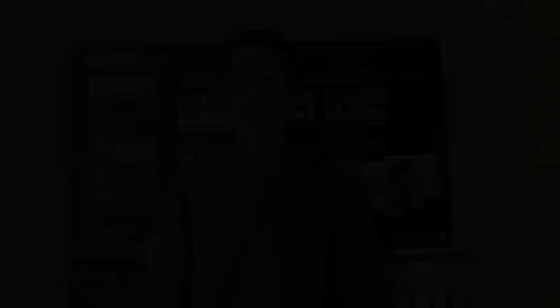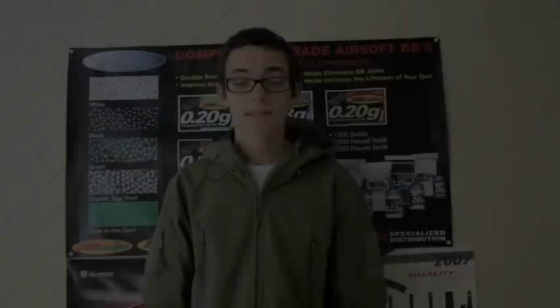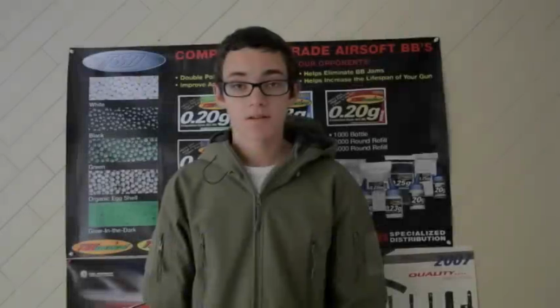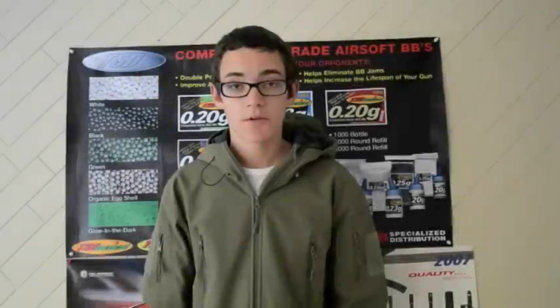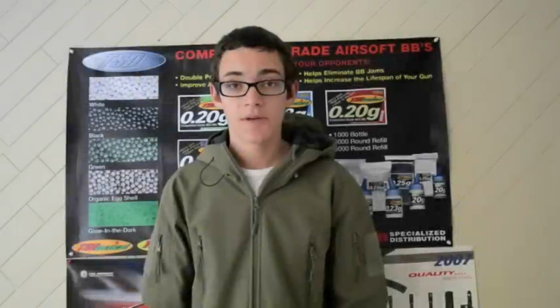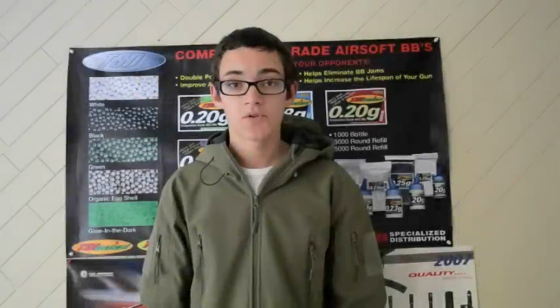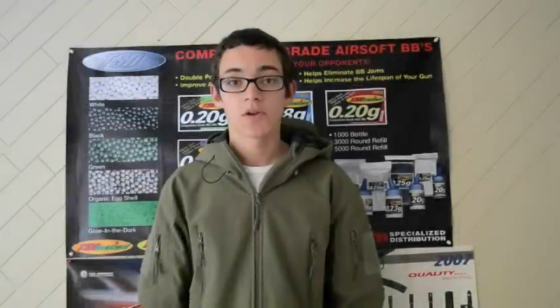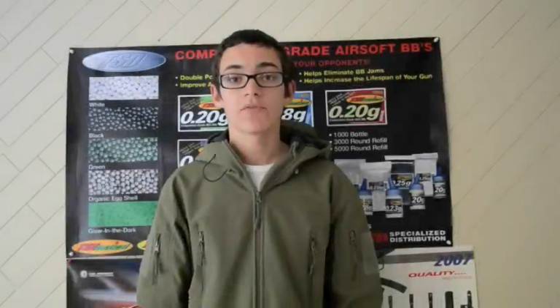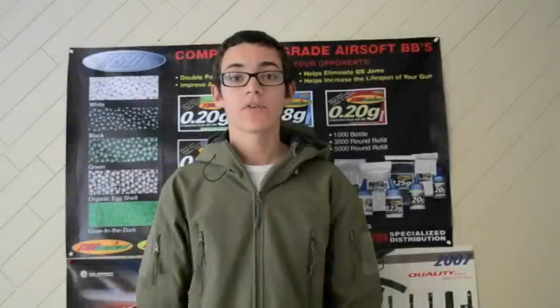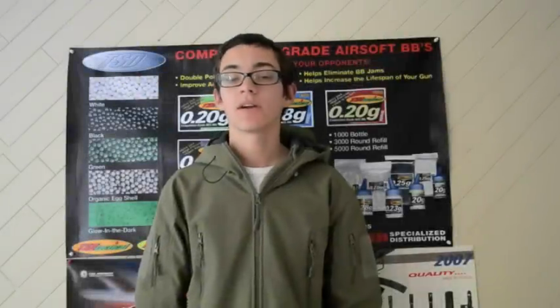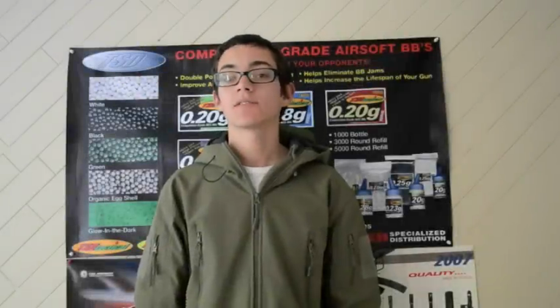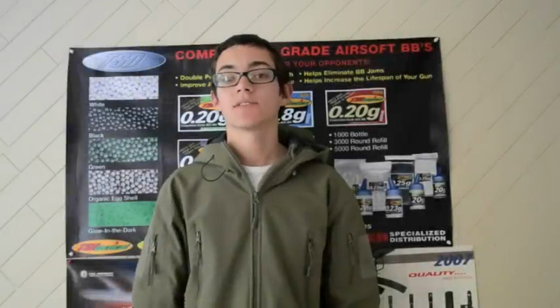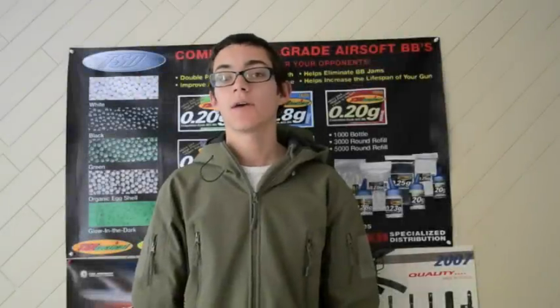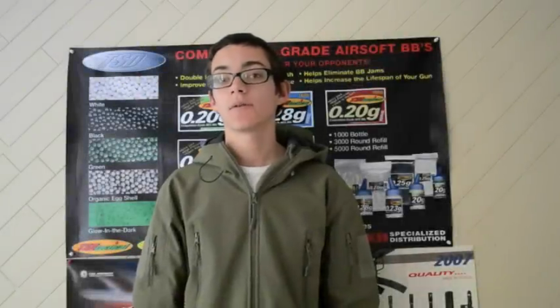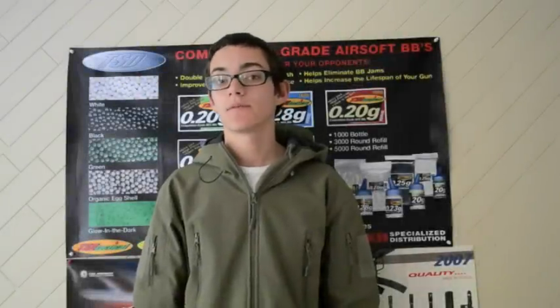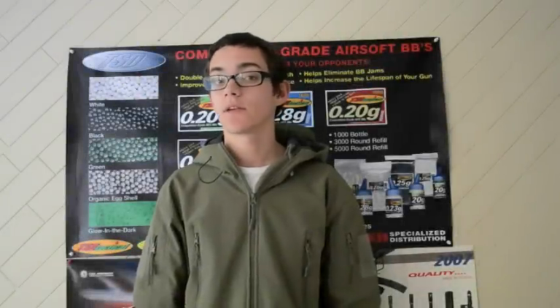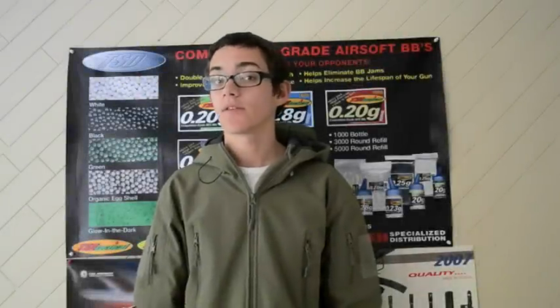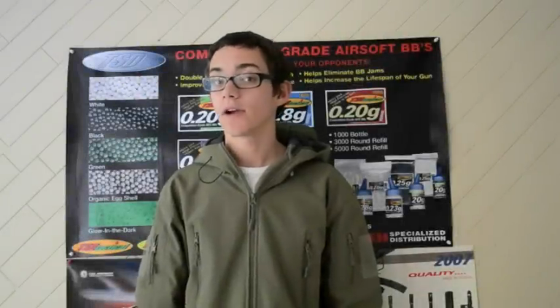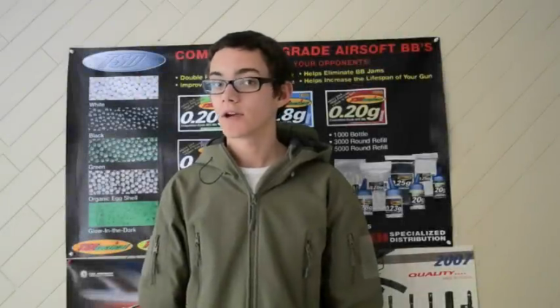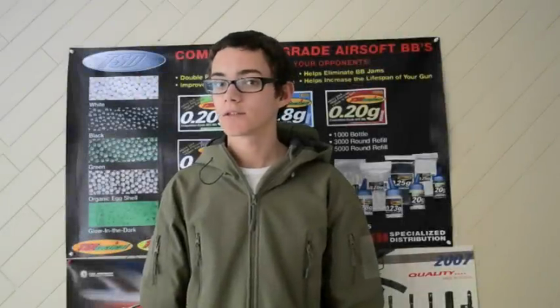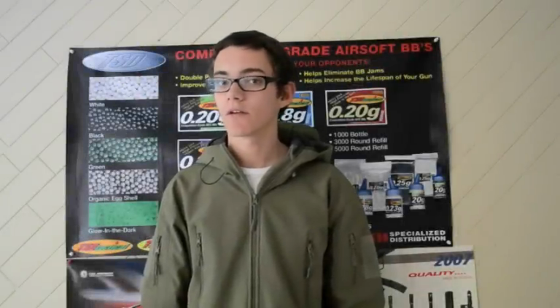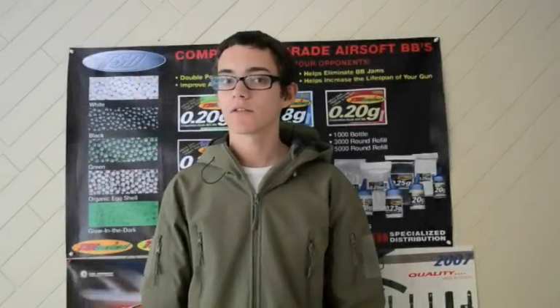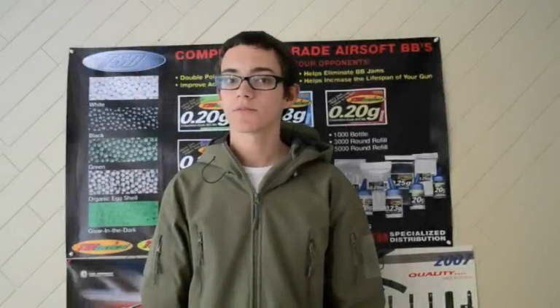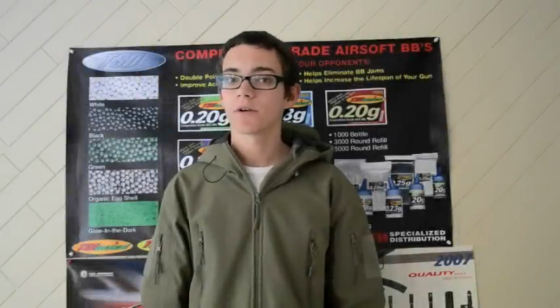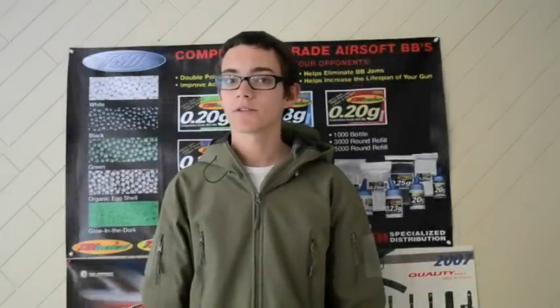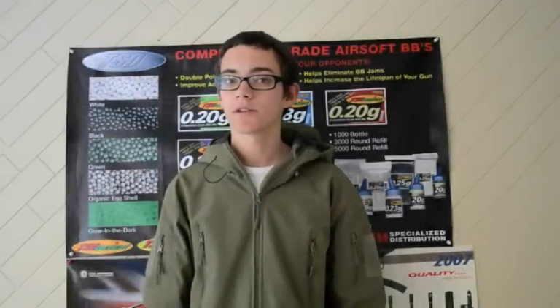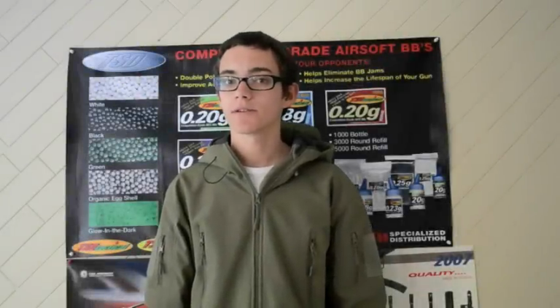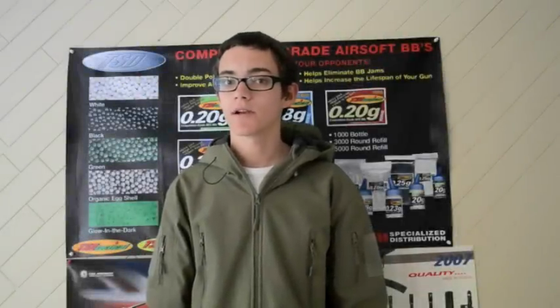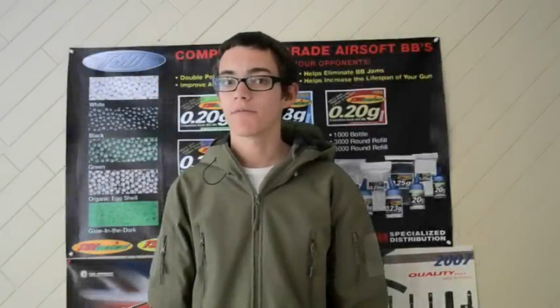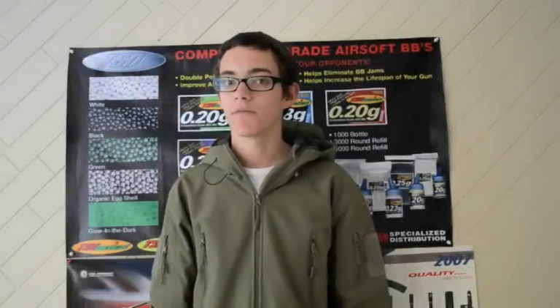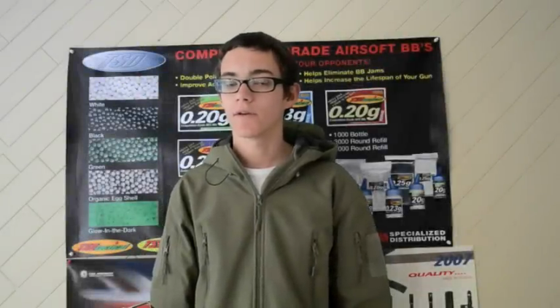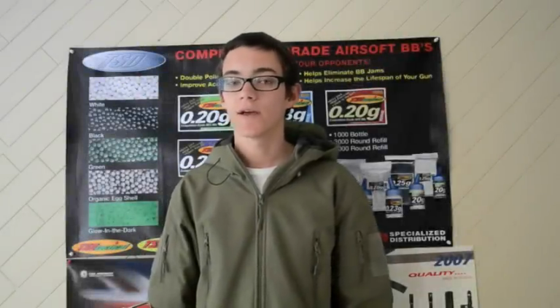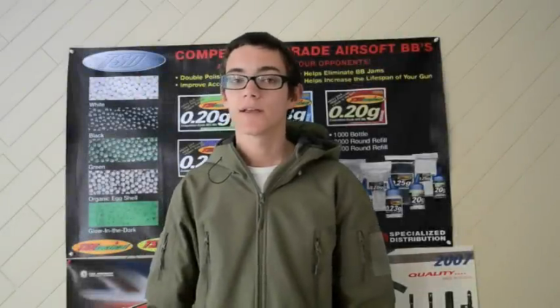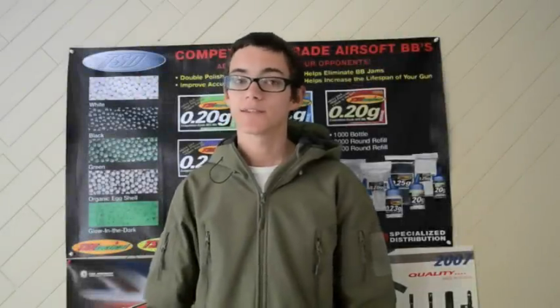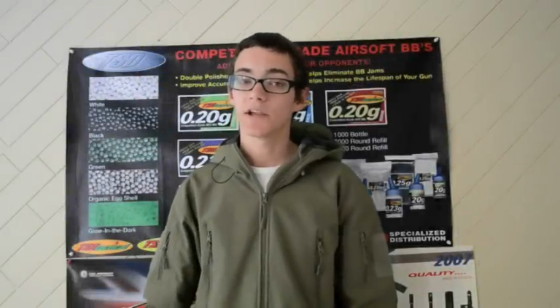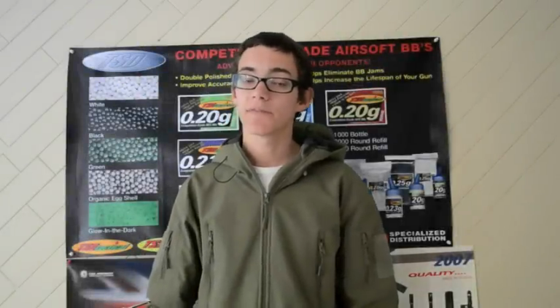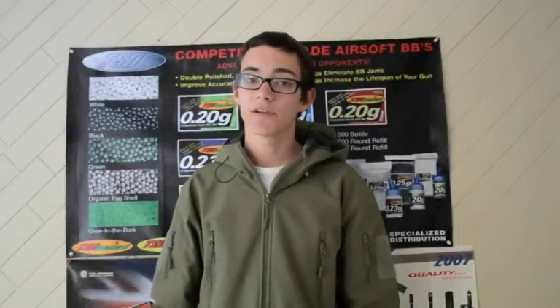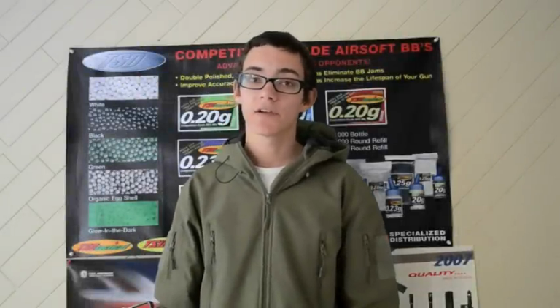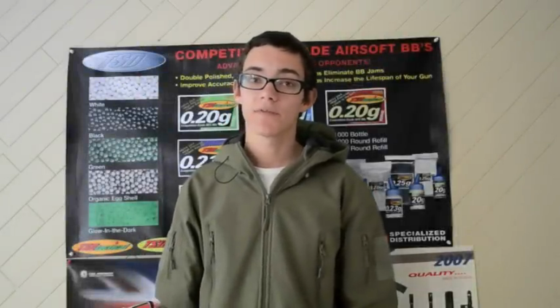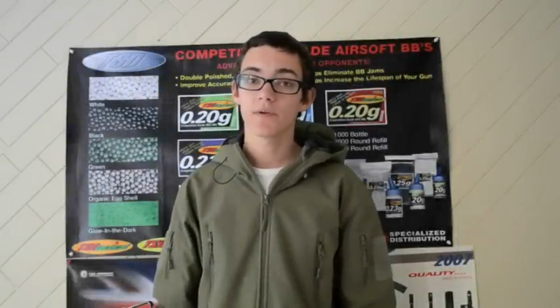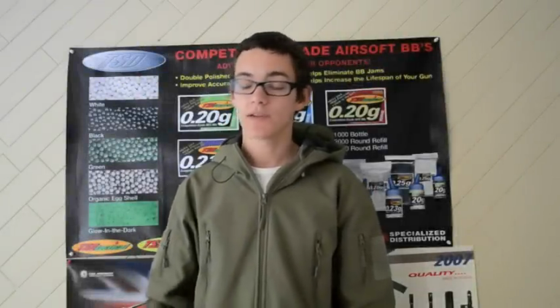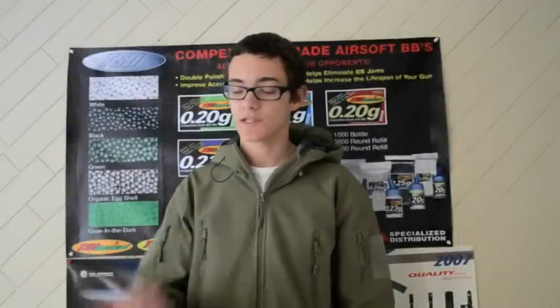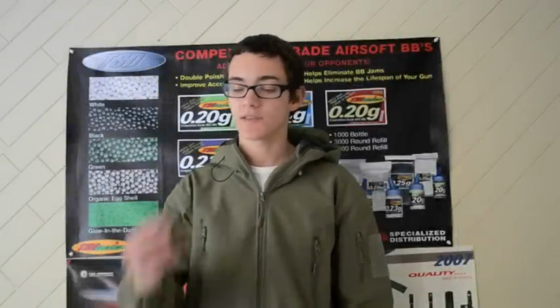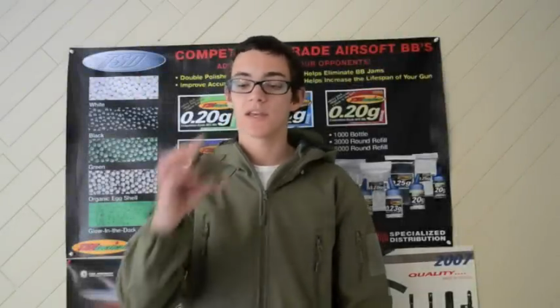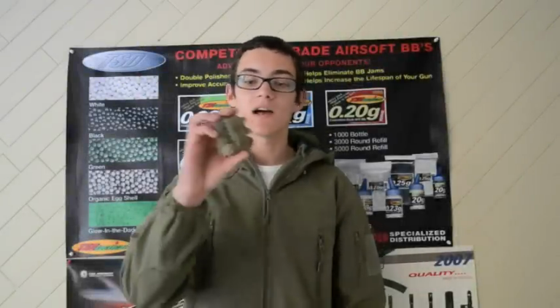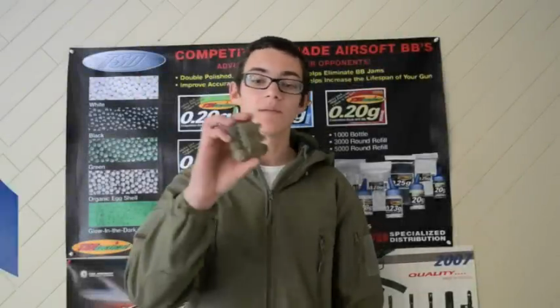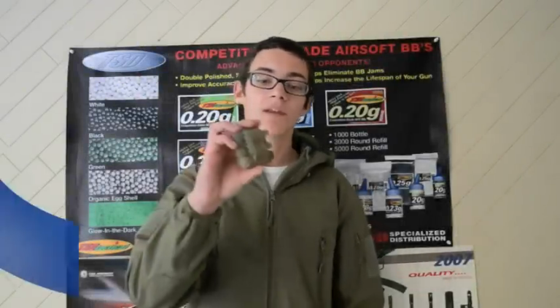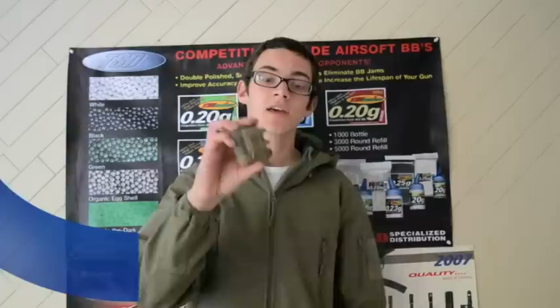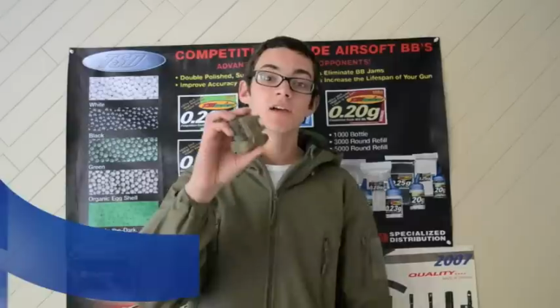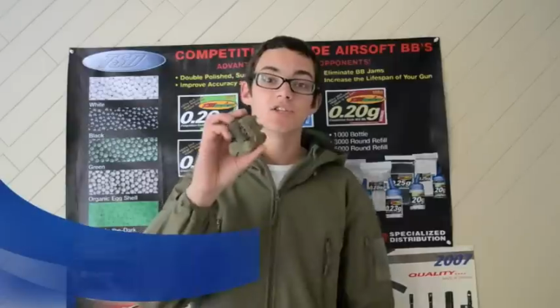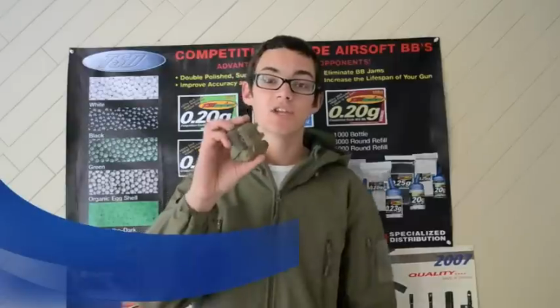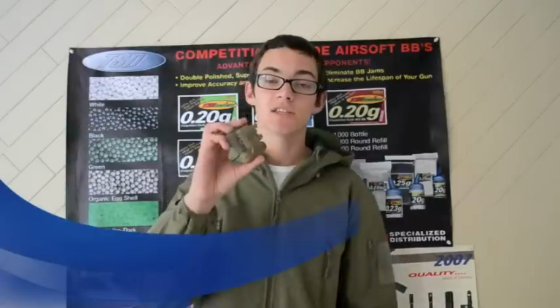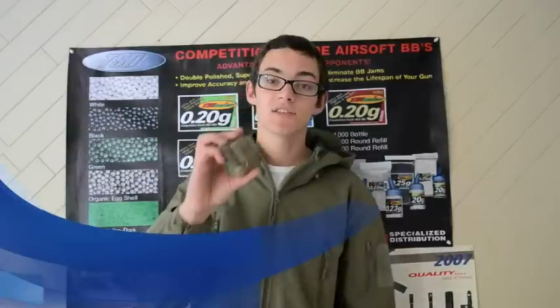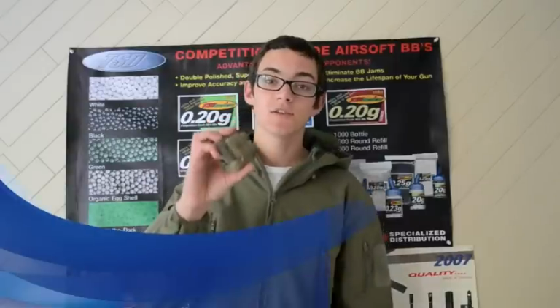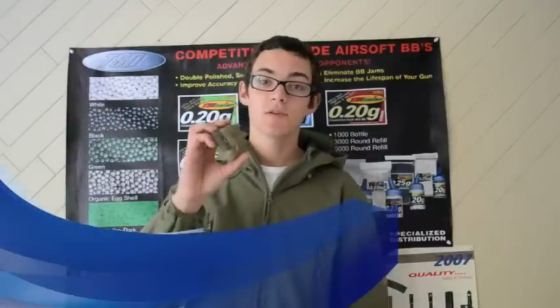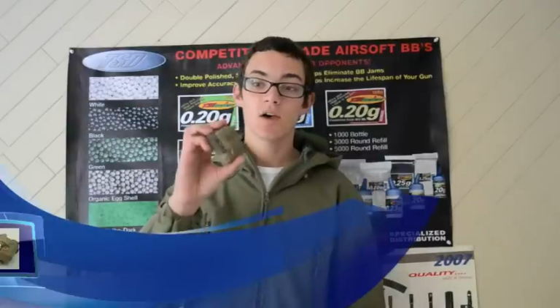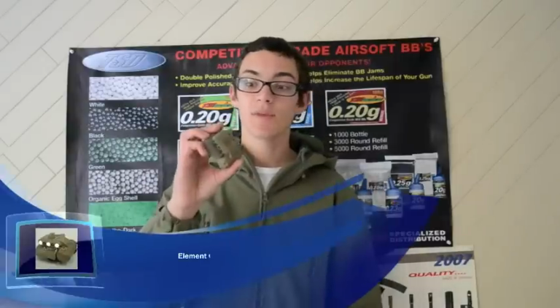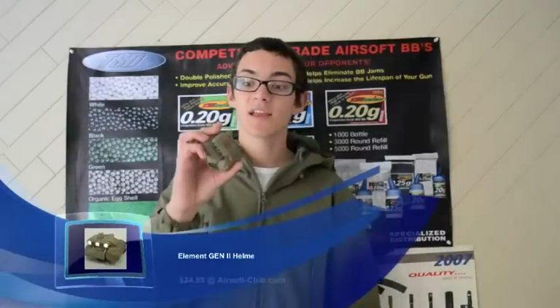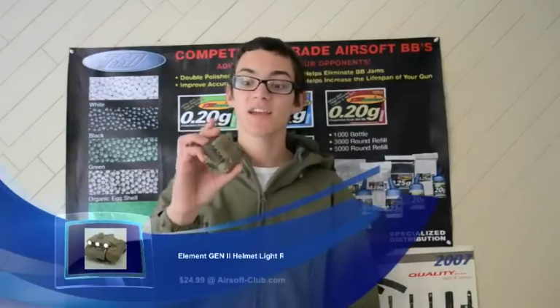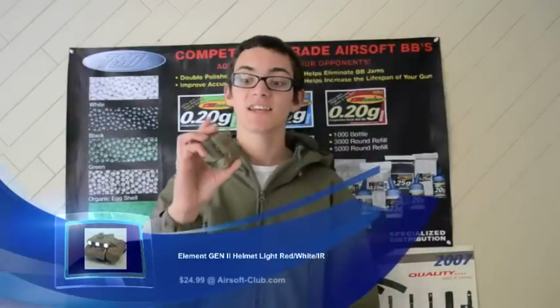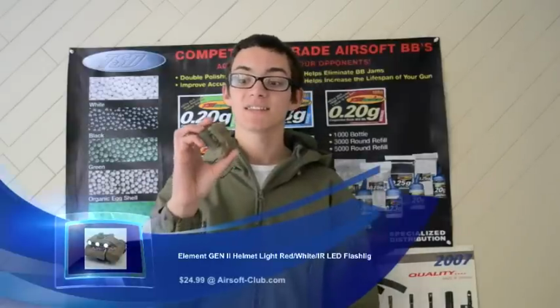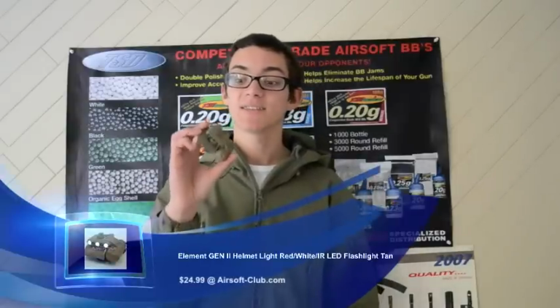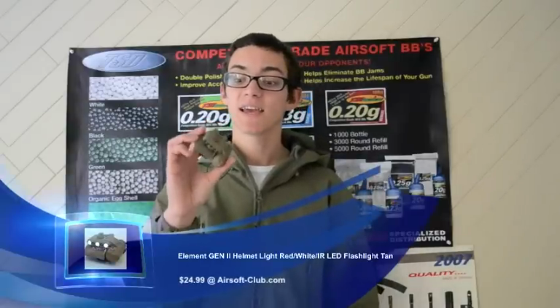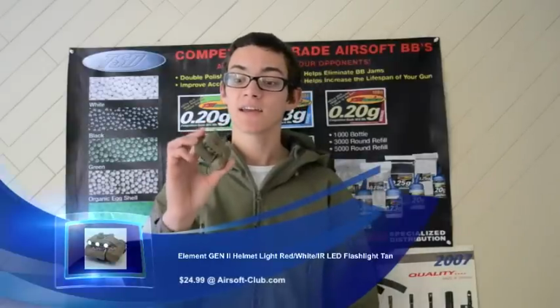Hey guys, it's Climber PD24 here. Today we have another Airsoft Club sponsored airsoft review. Today our video review is on the Element Gen 2 helmet light in tan.